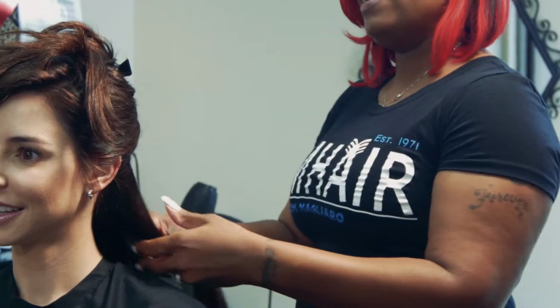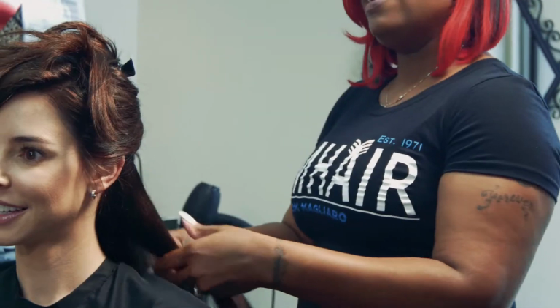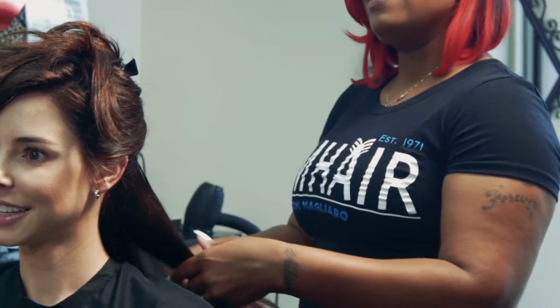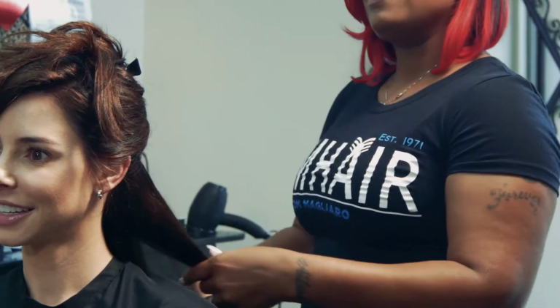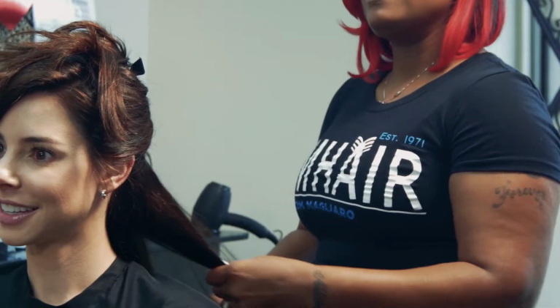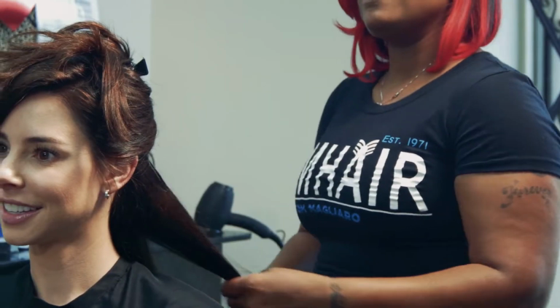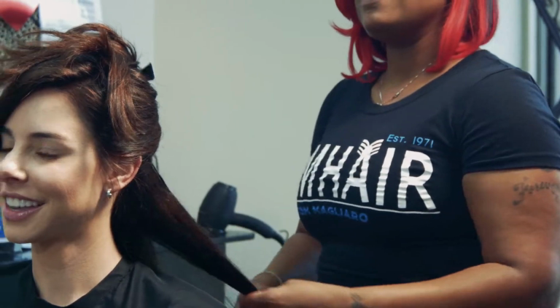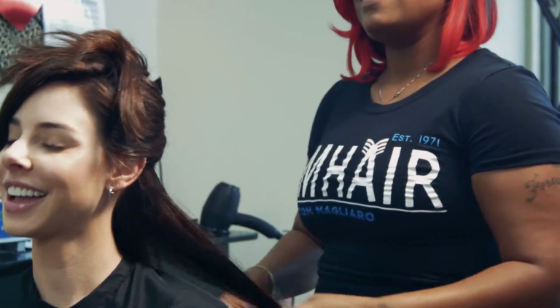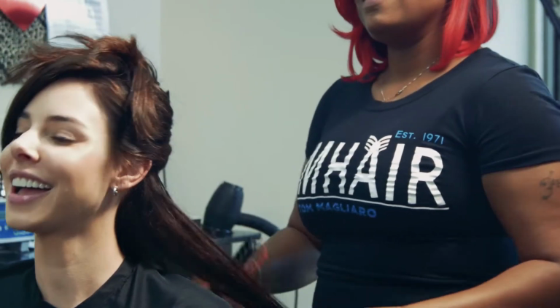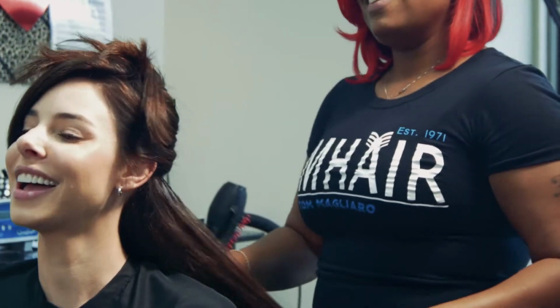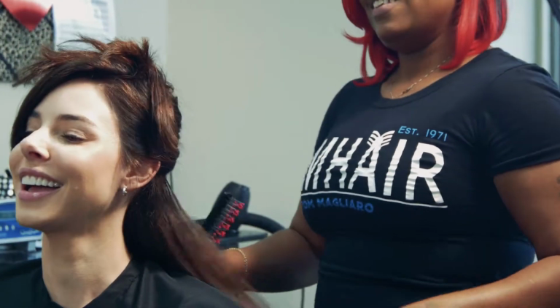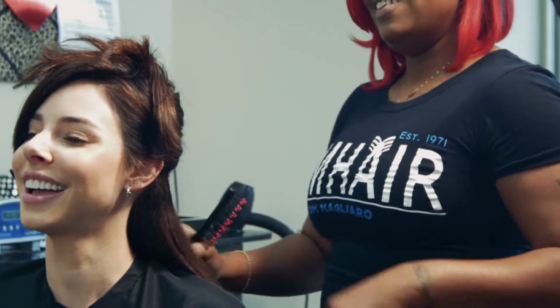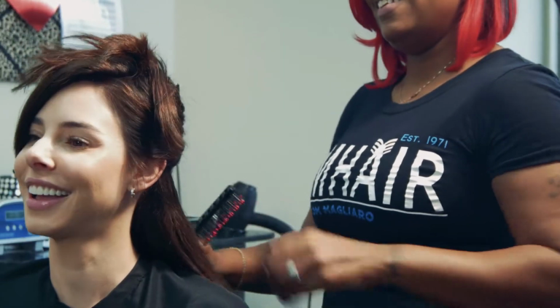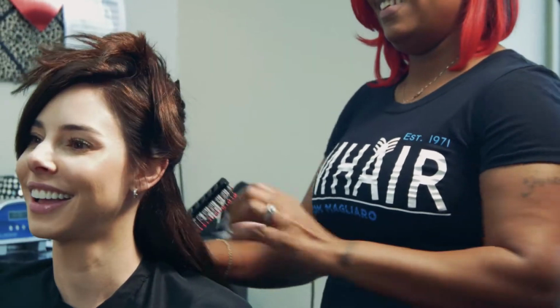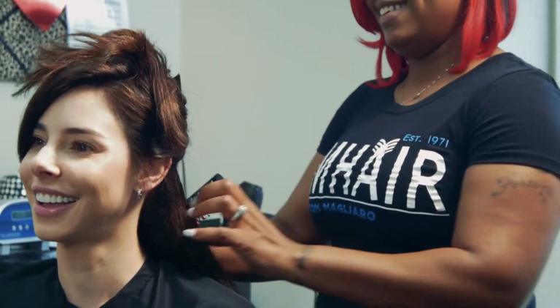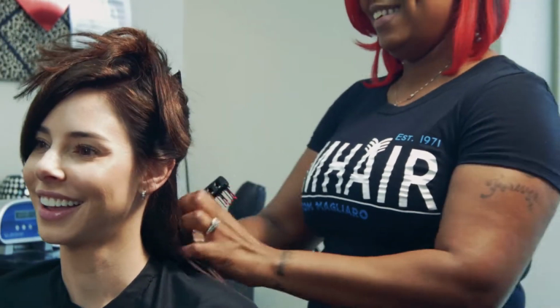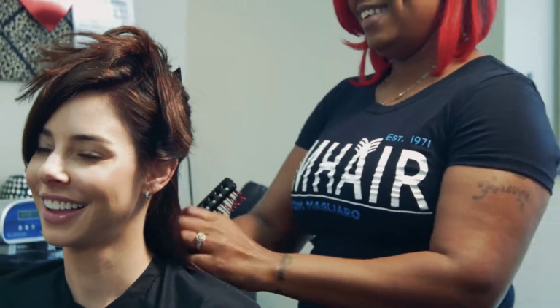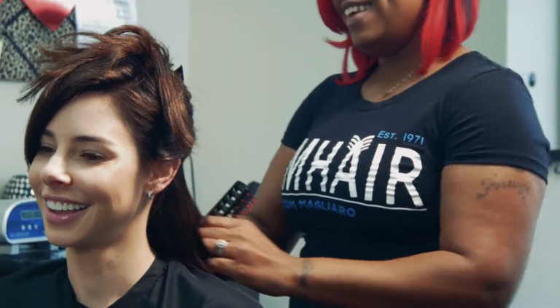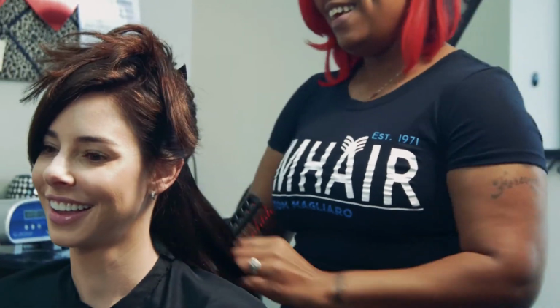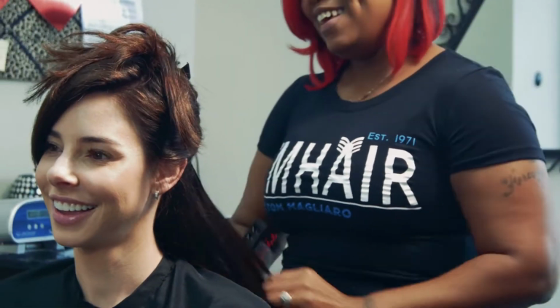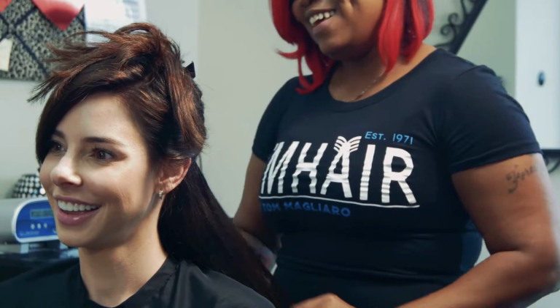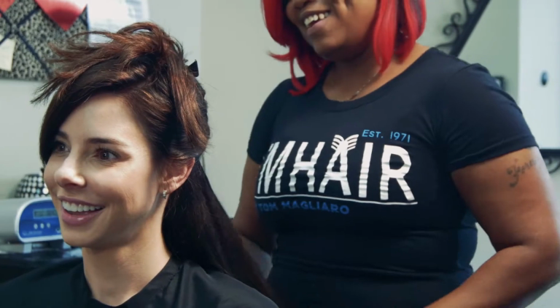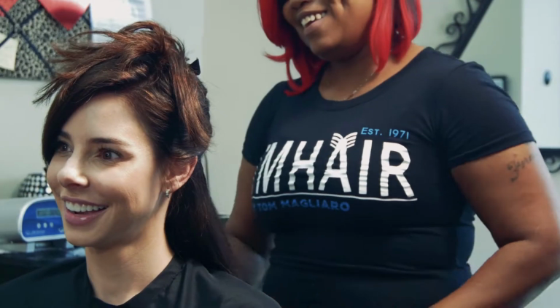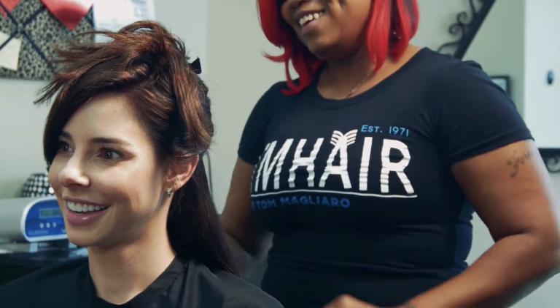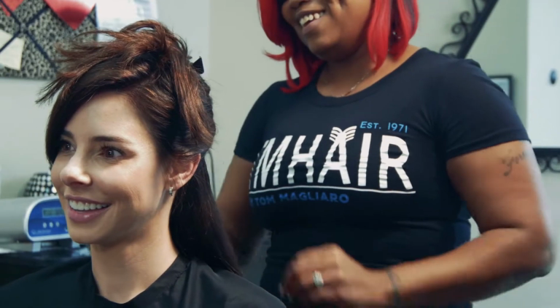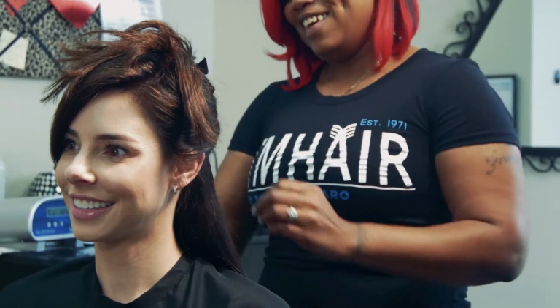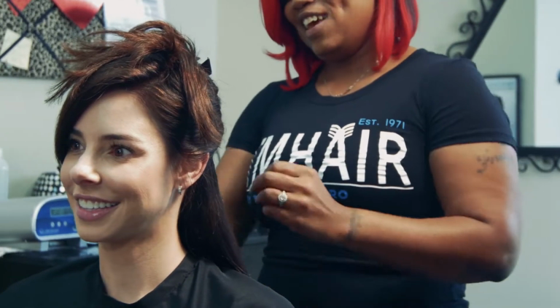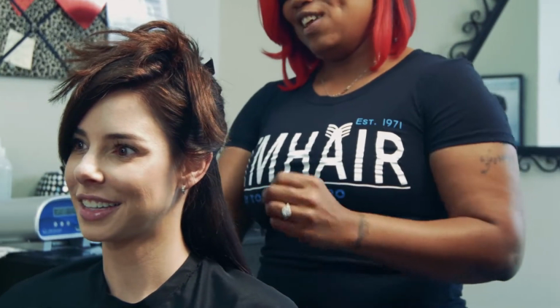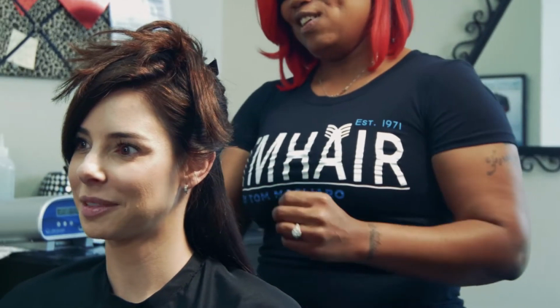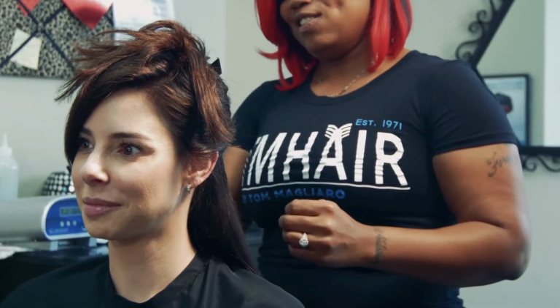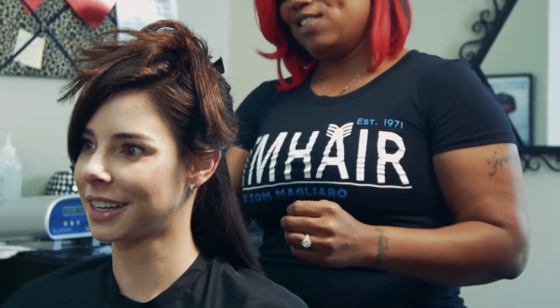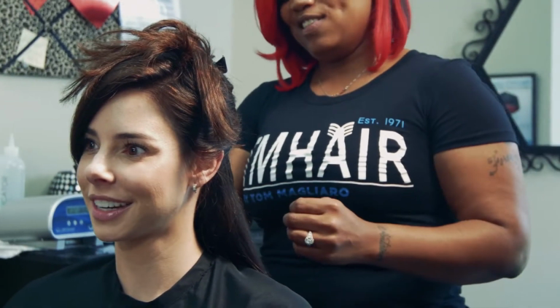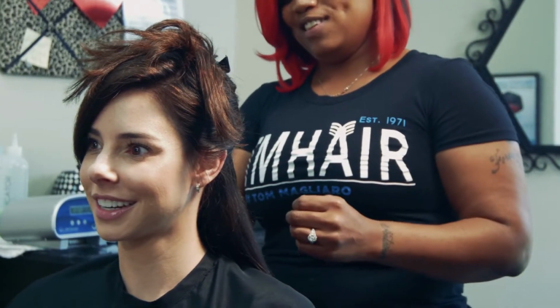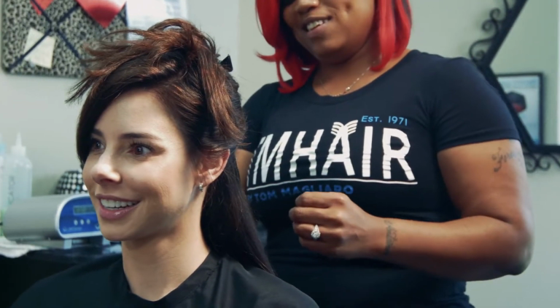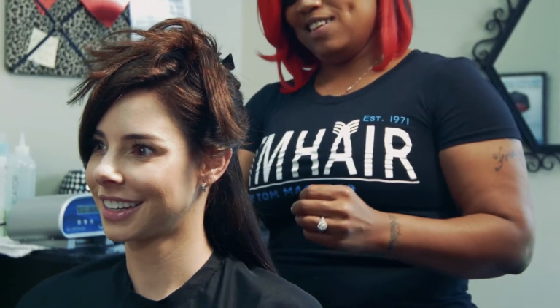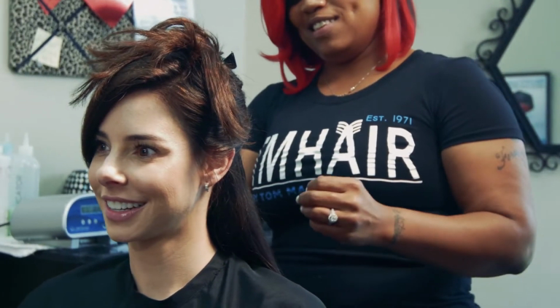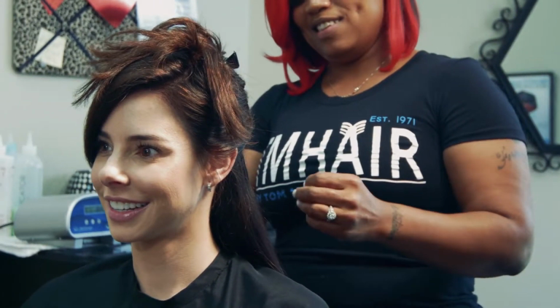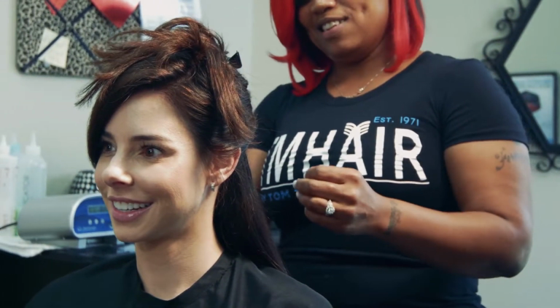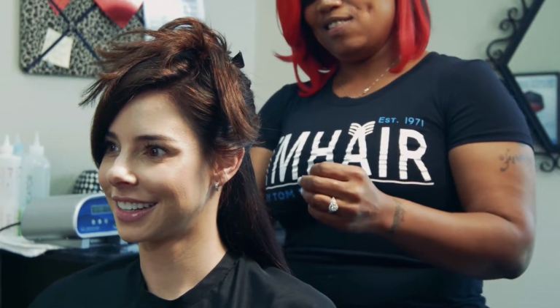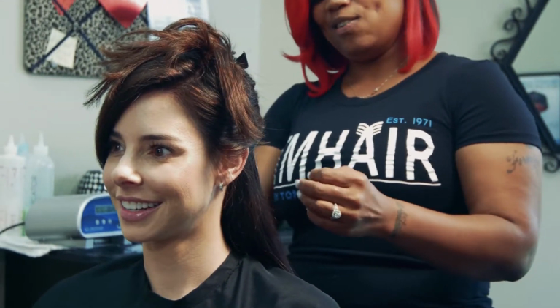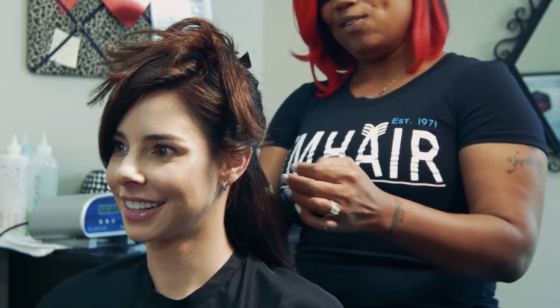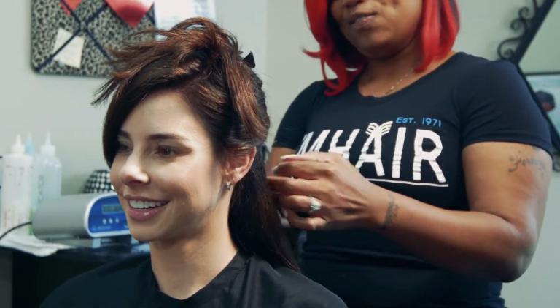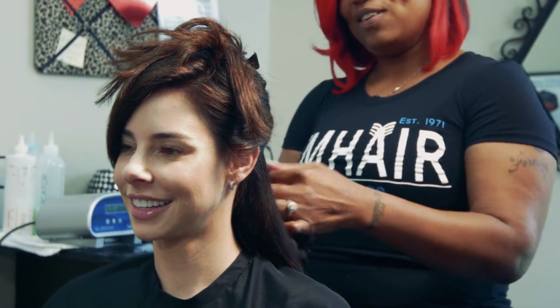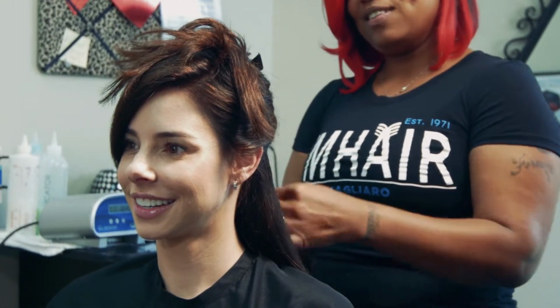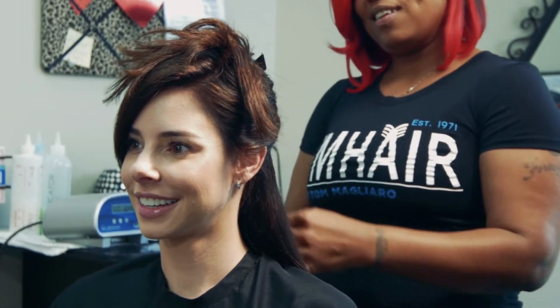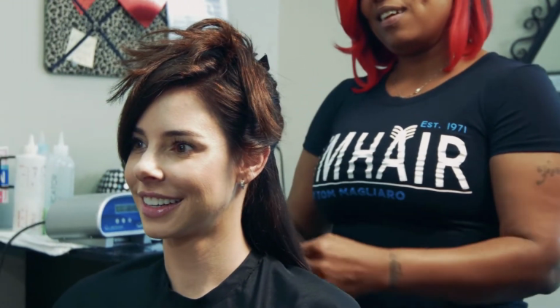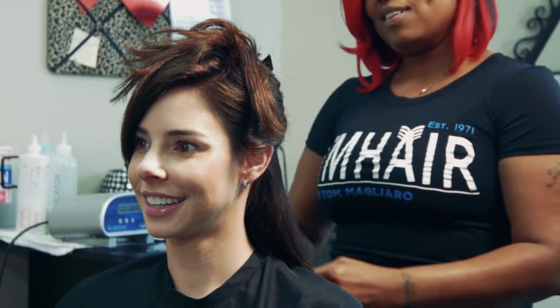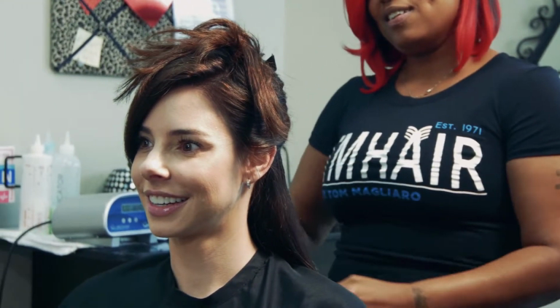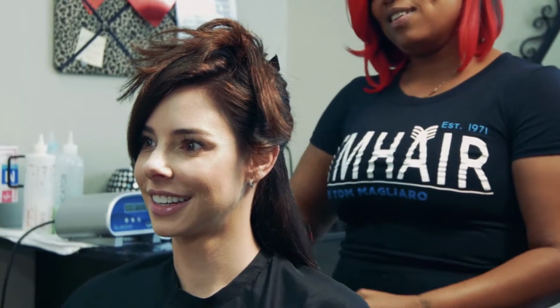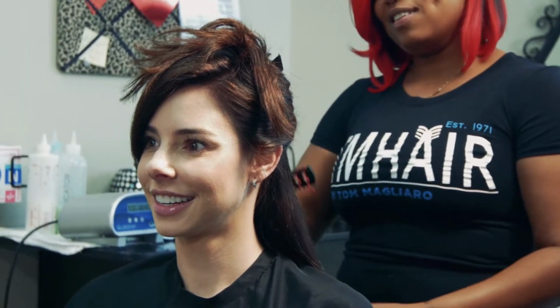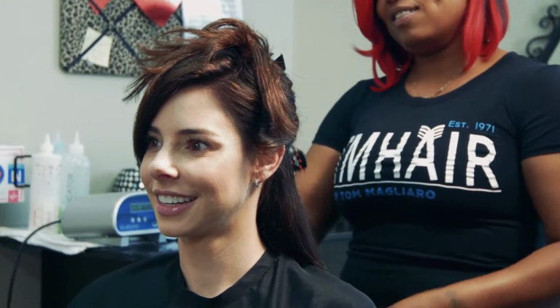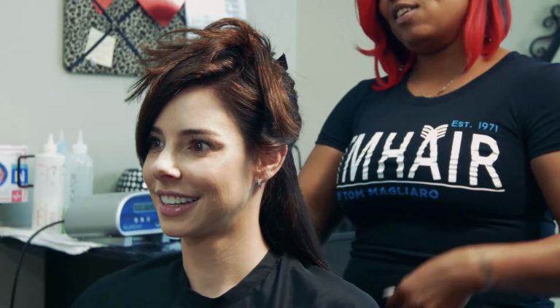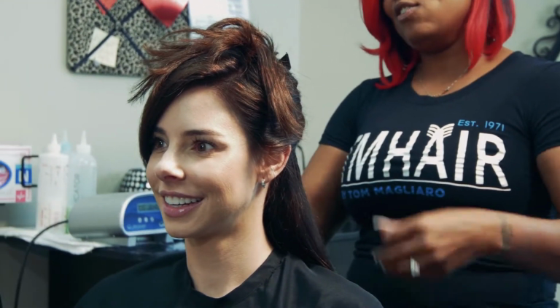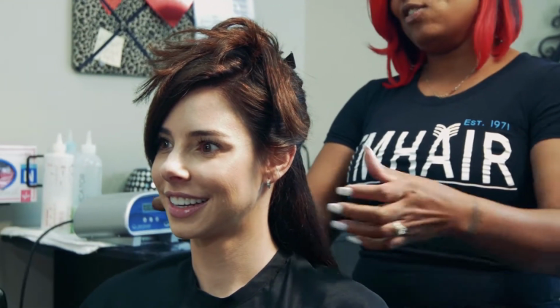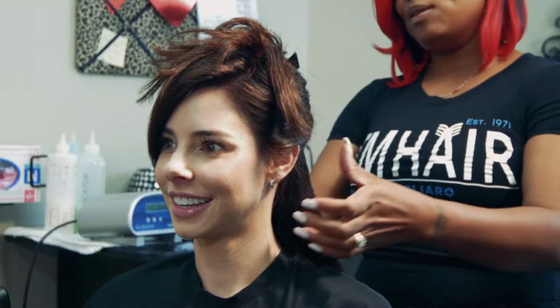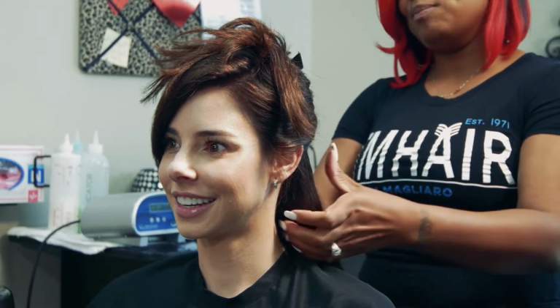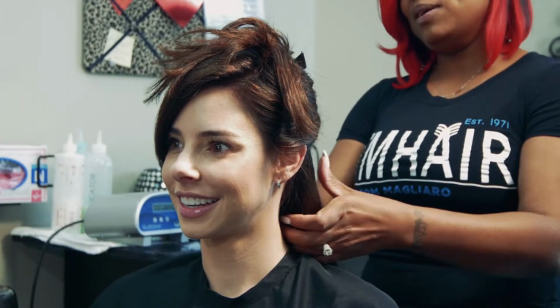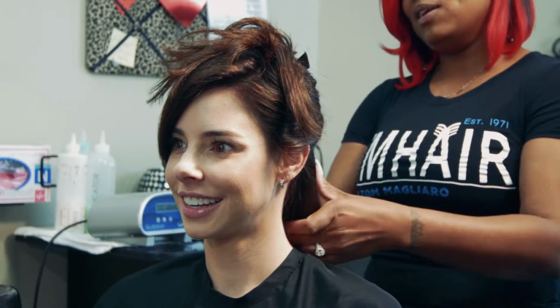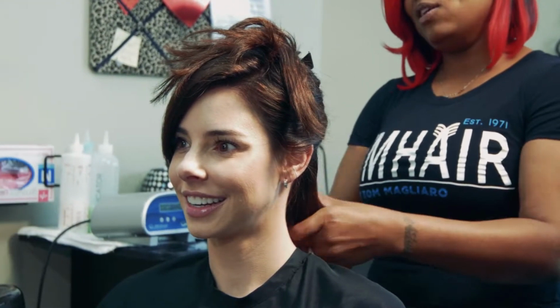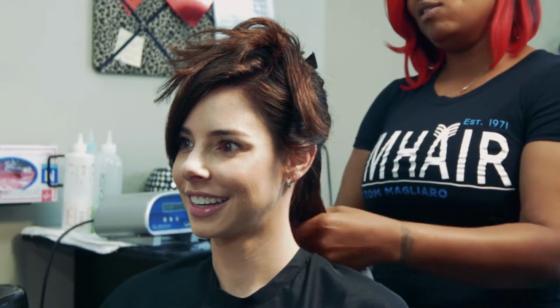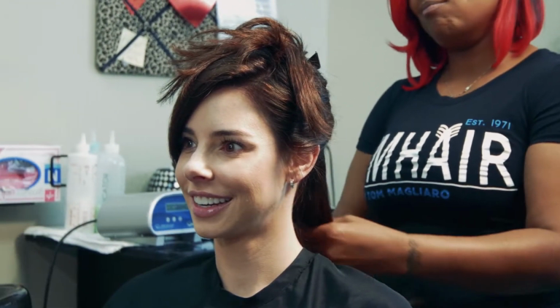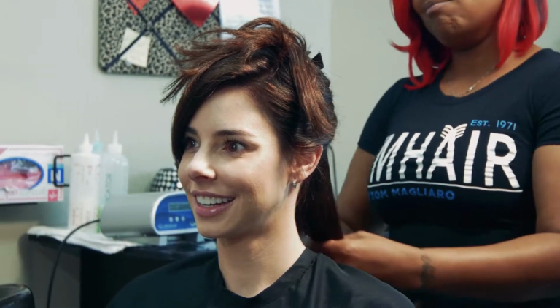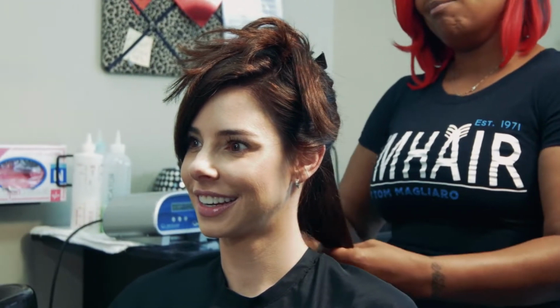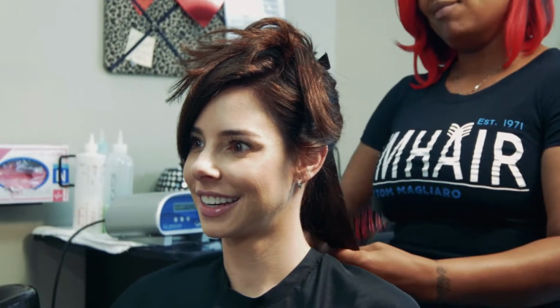I can wake up, wear it curly, and also if I color my hair, they match the extensions perfectly.